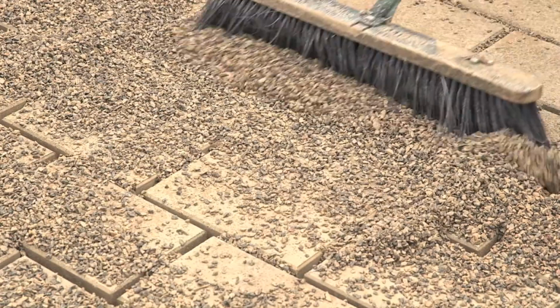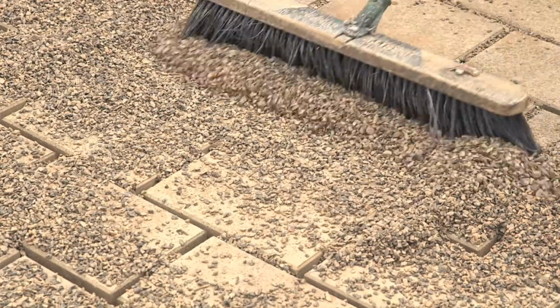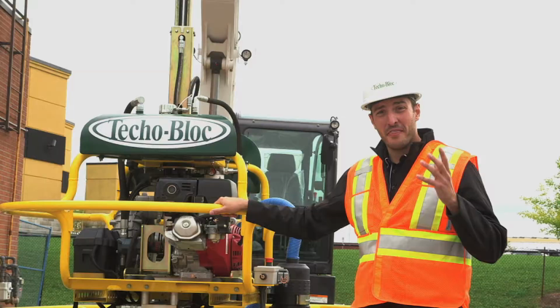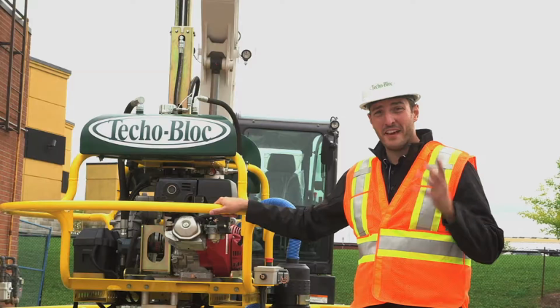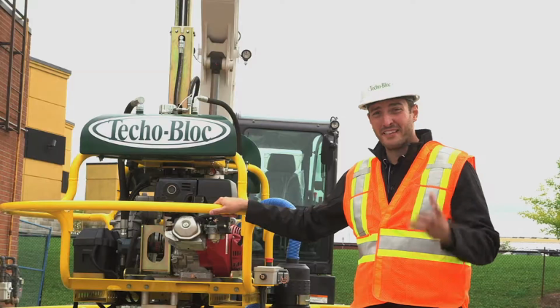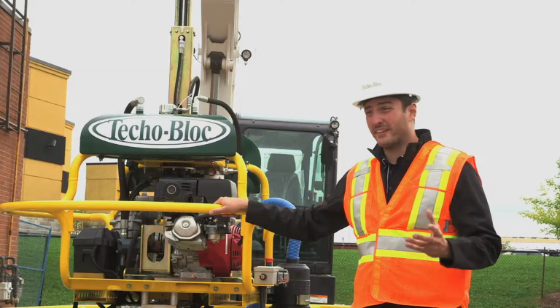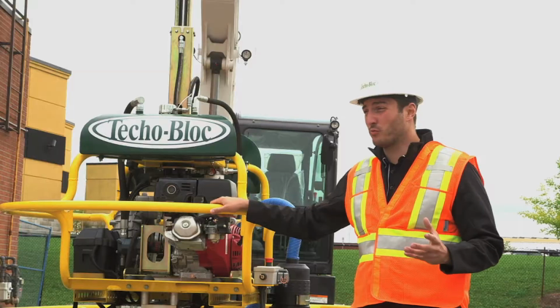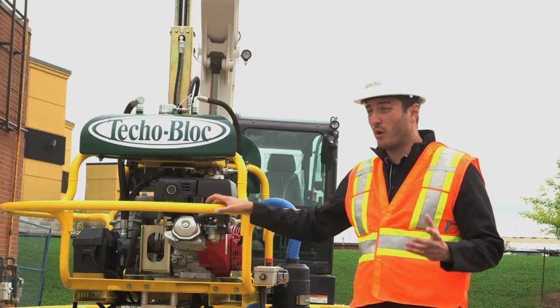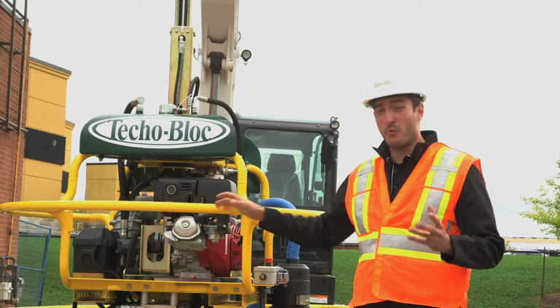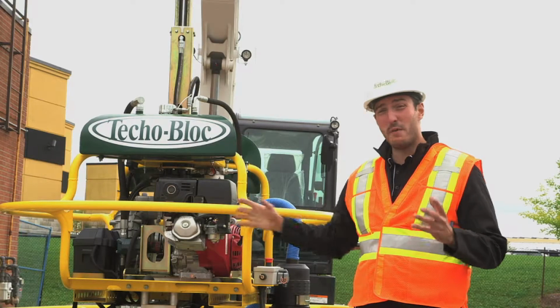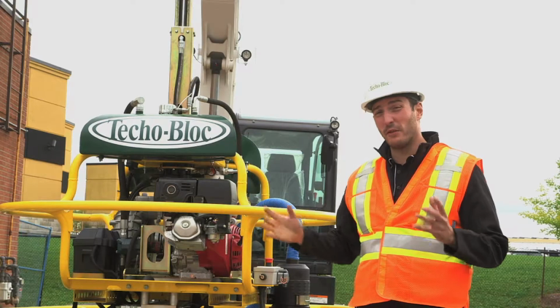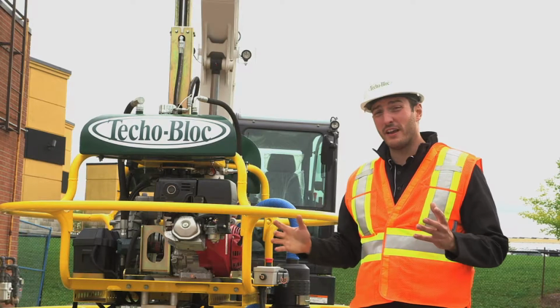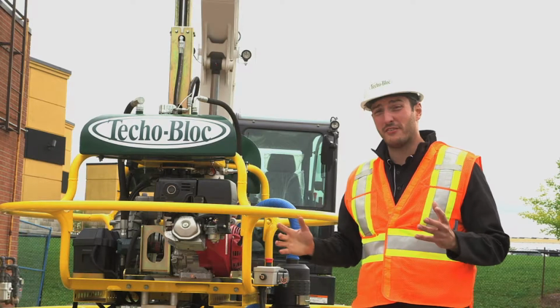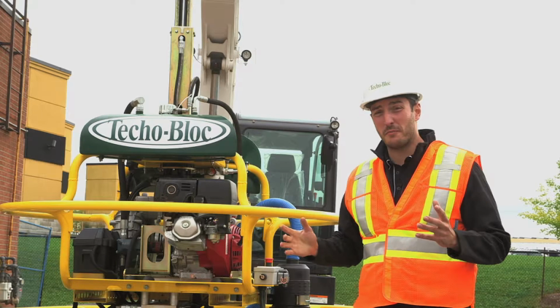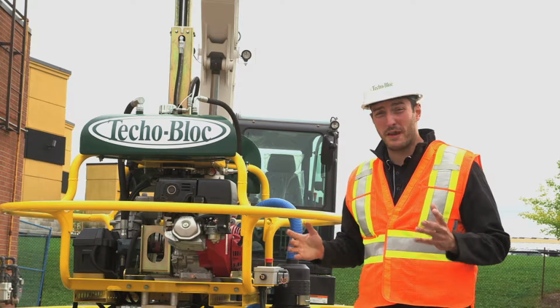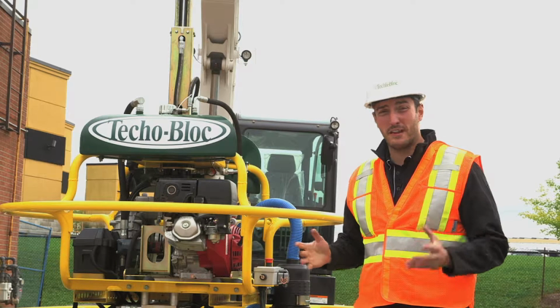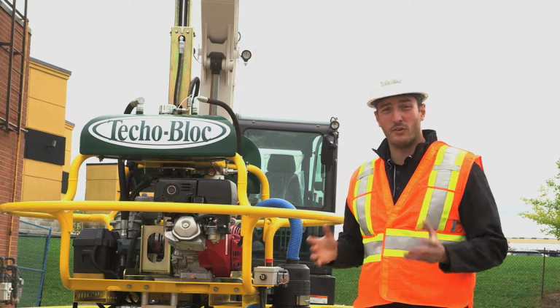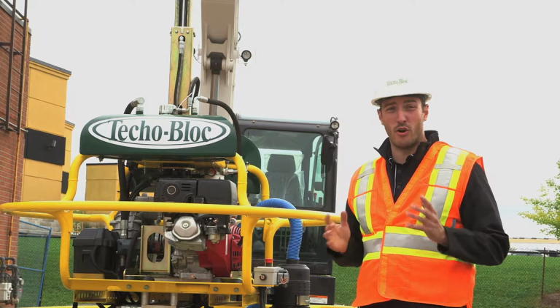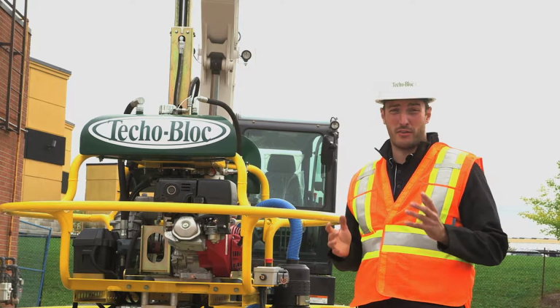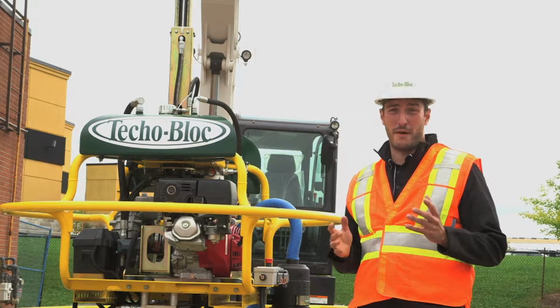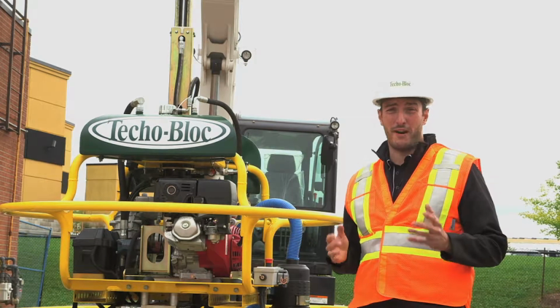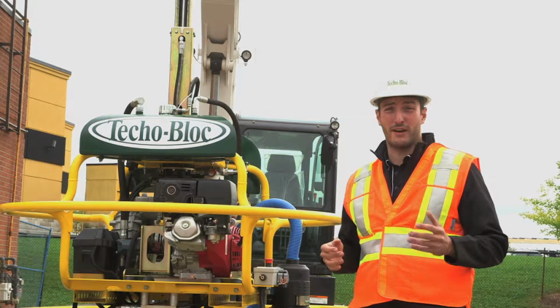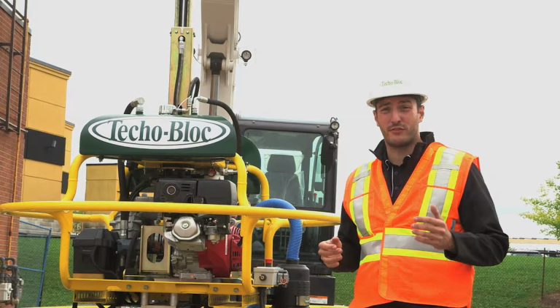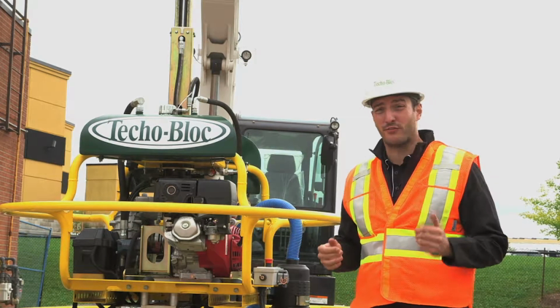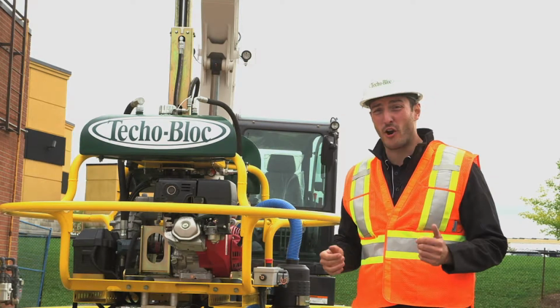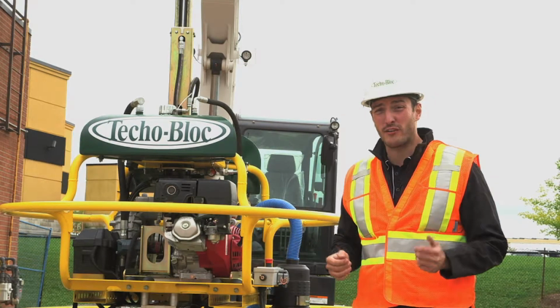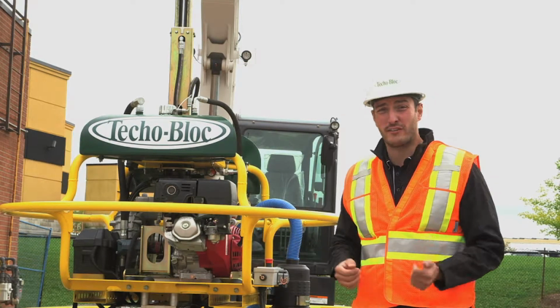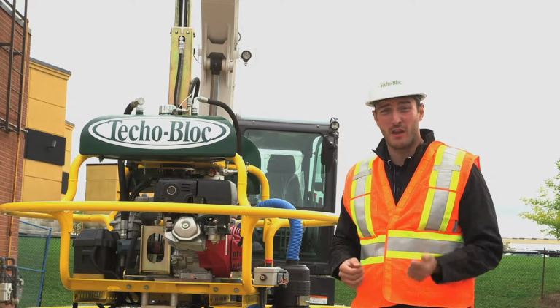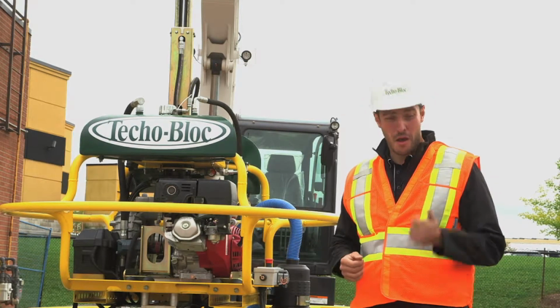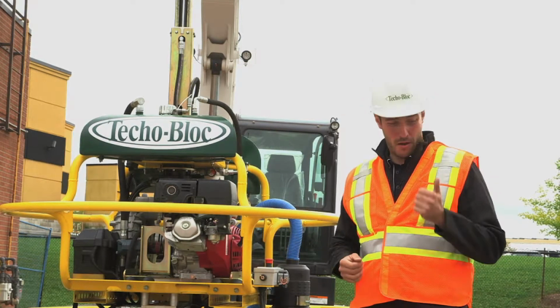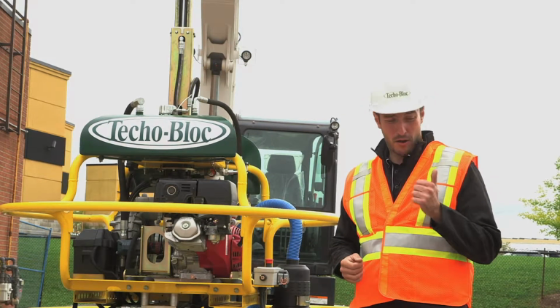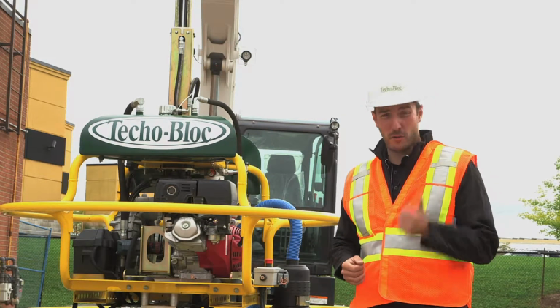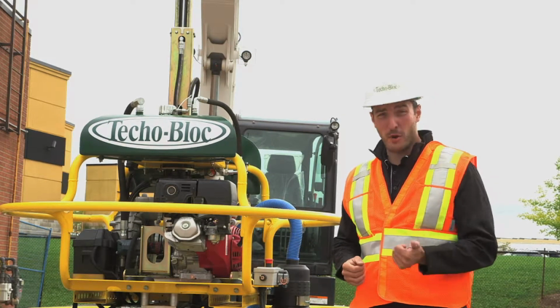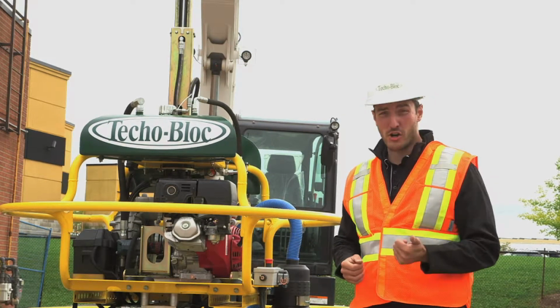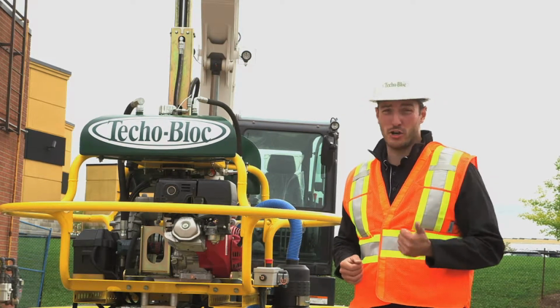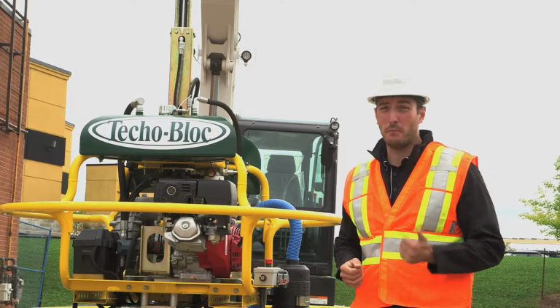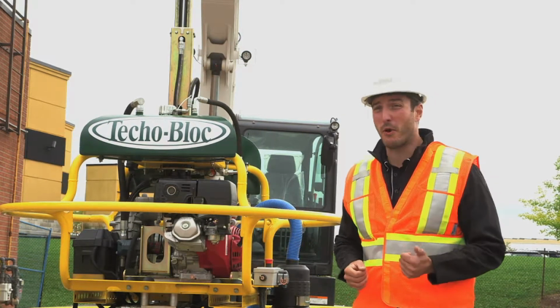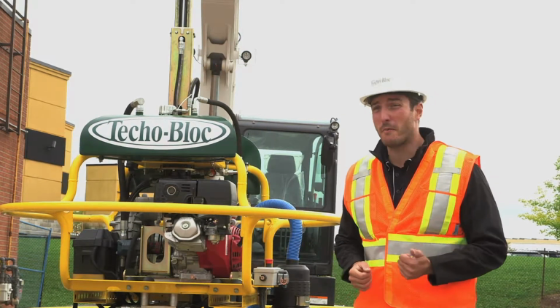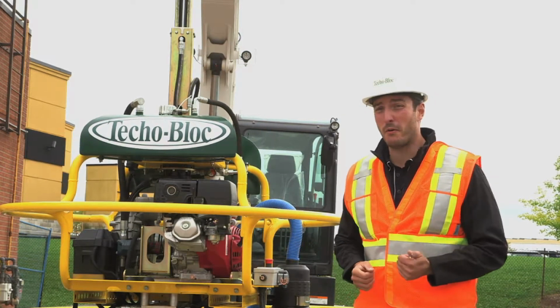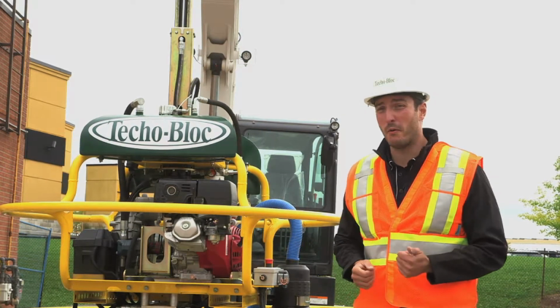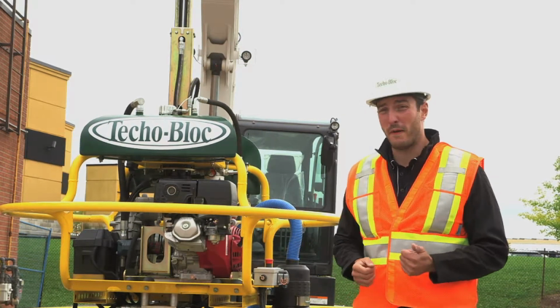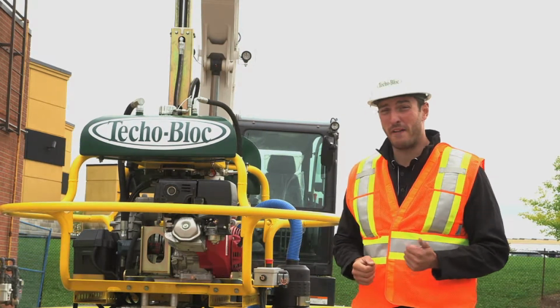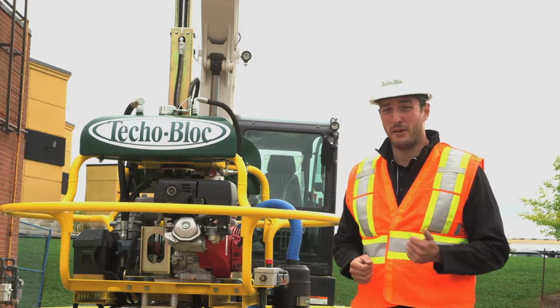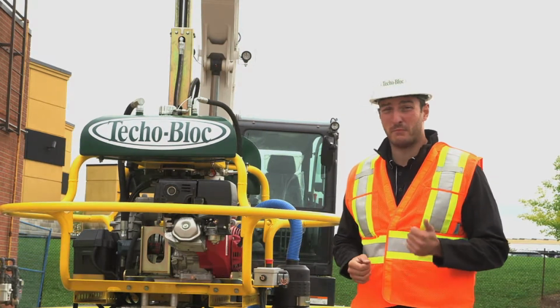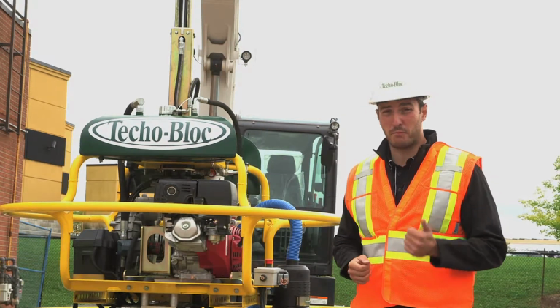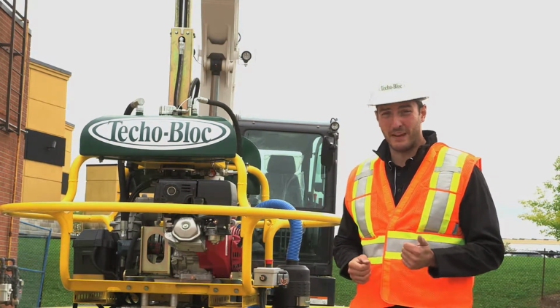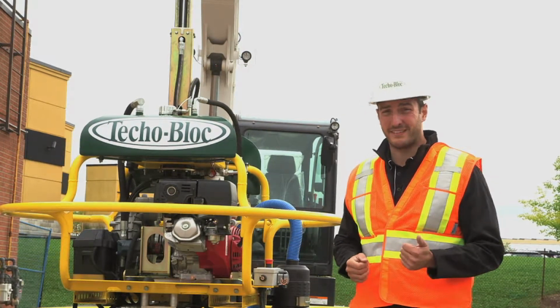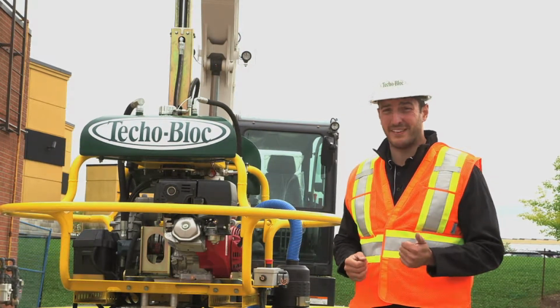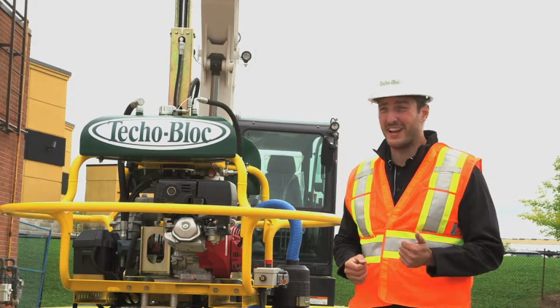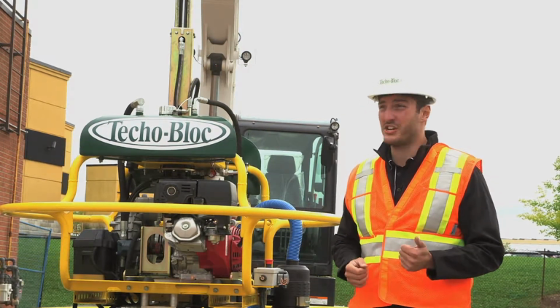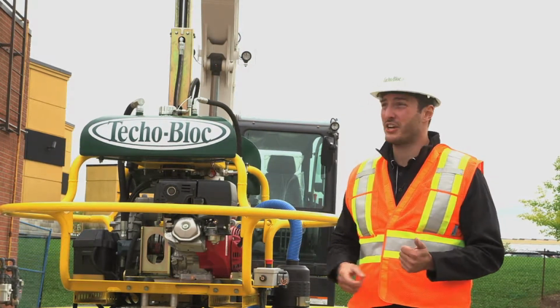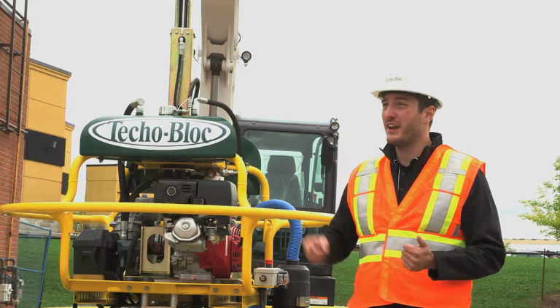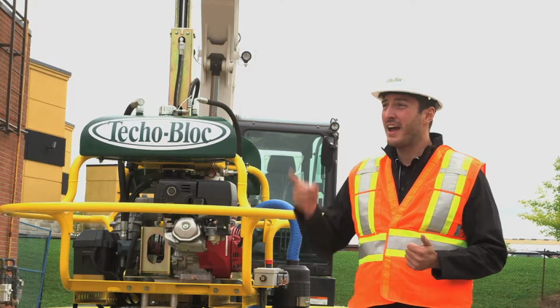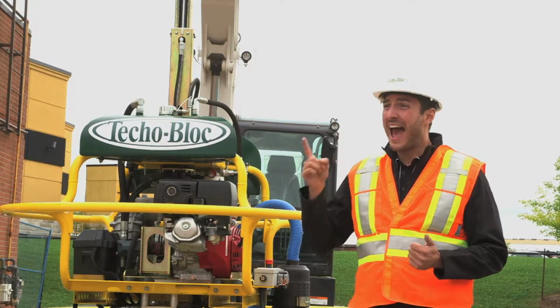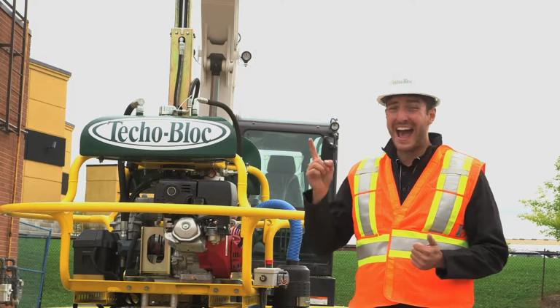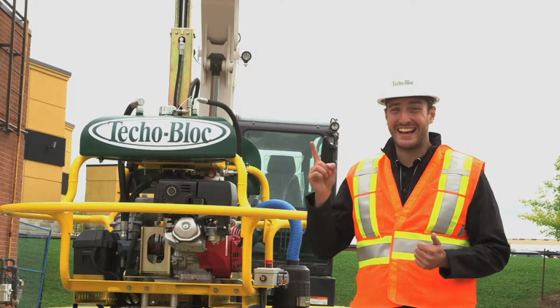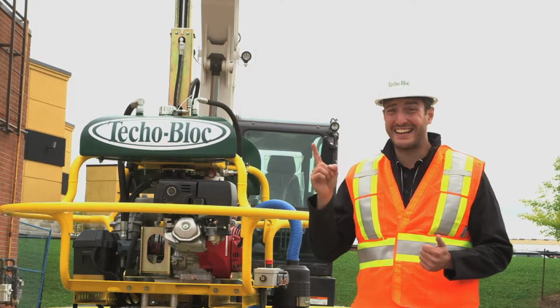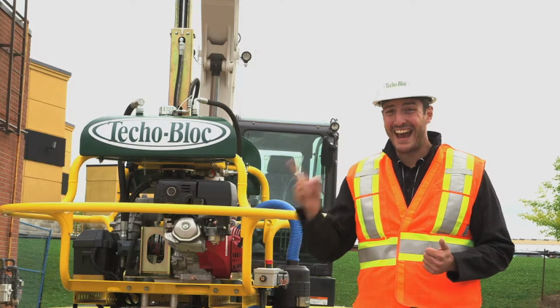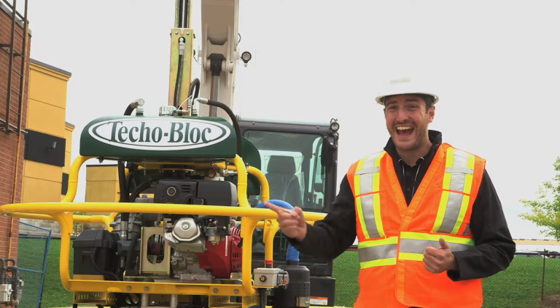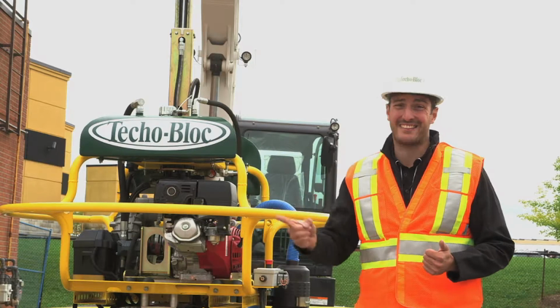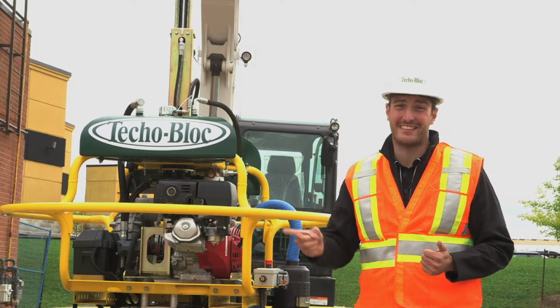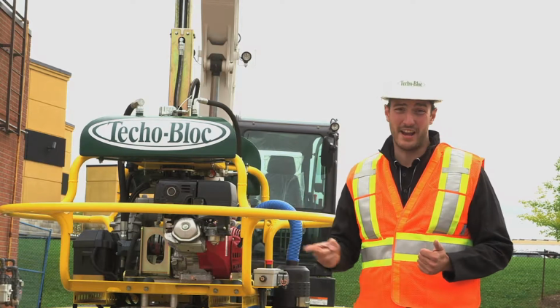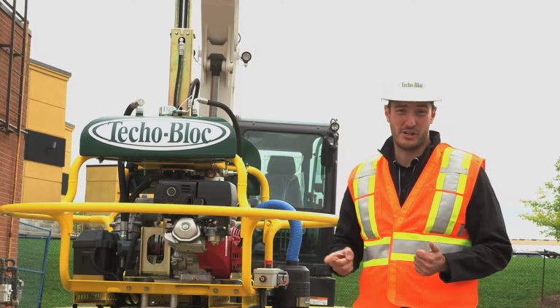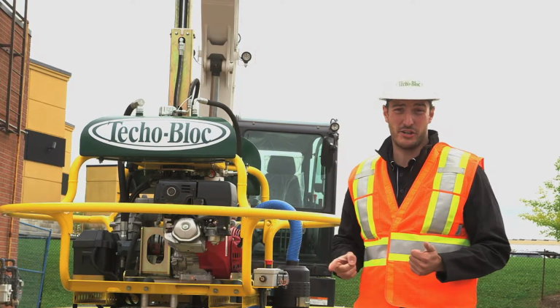This is what we believe to be North America's first commercial permeable pavement installation at a gas station.